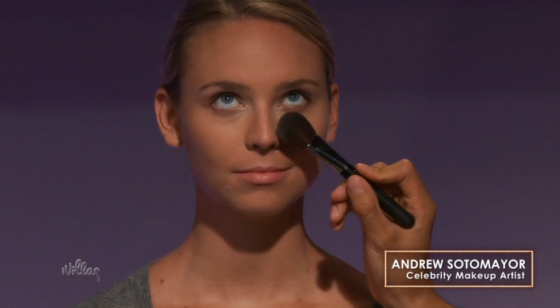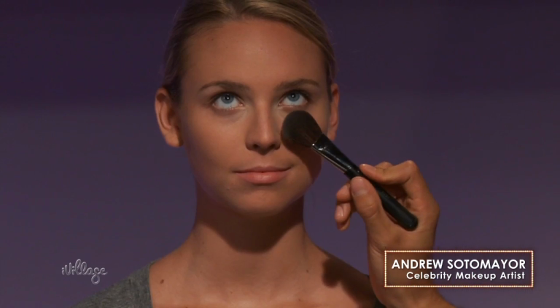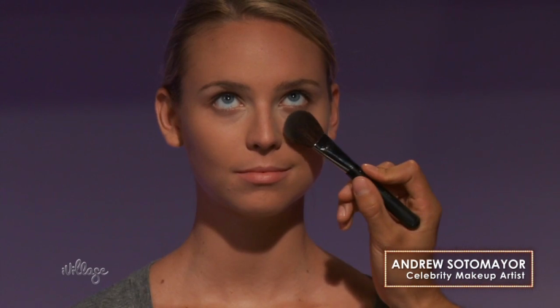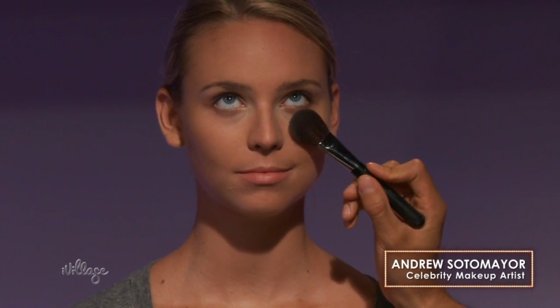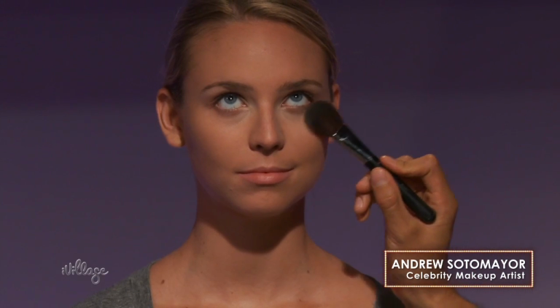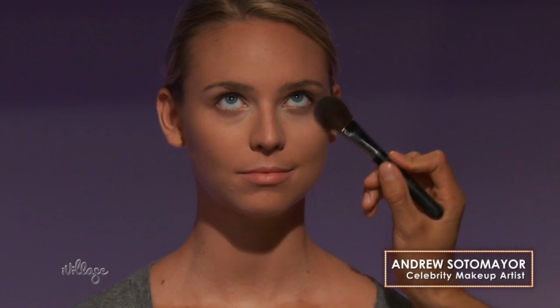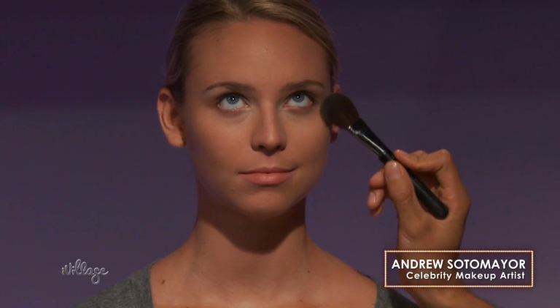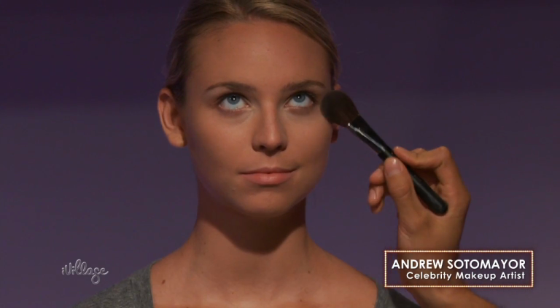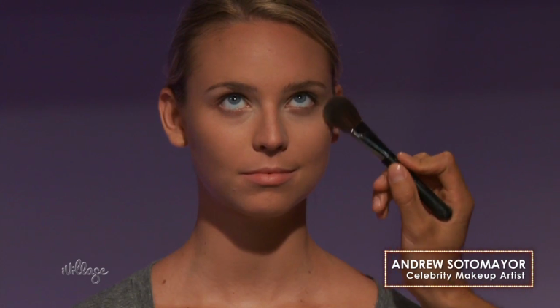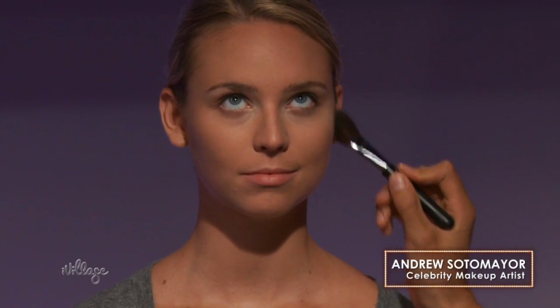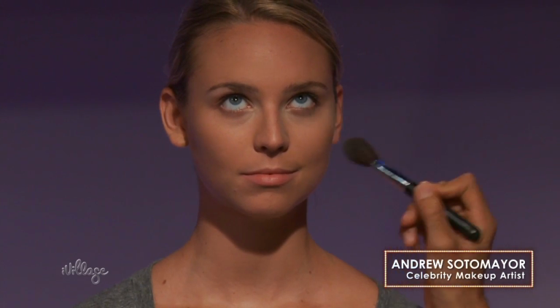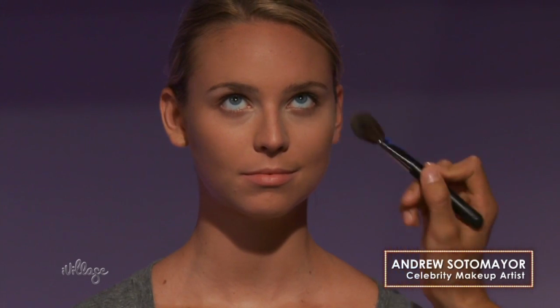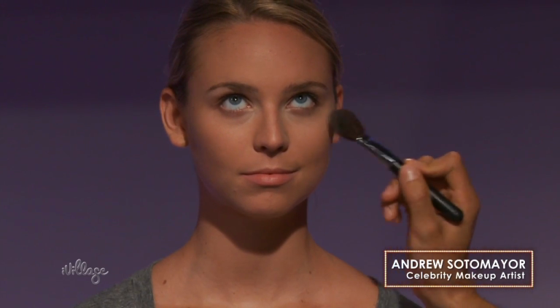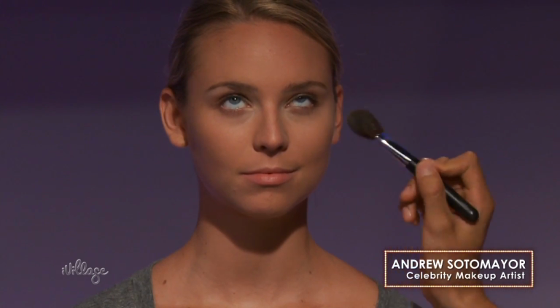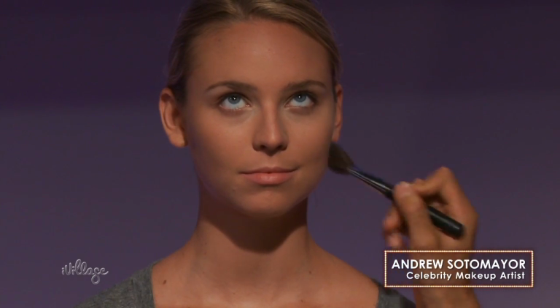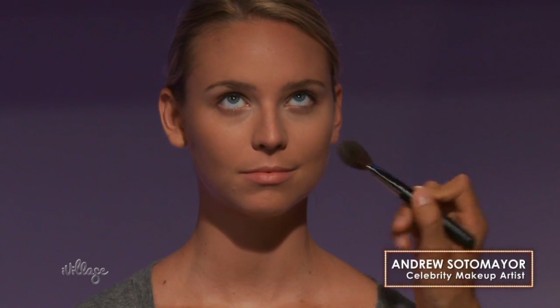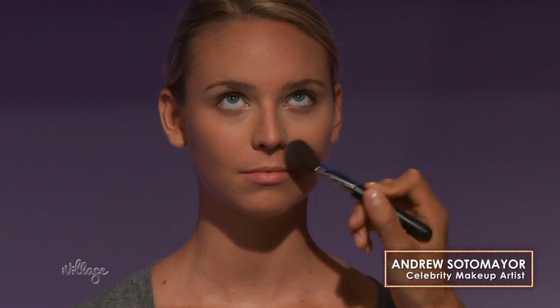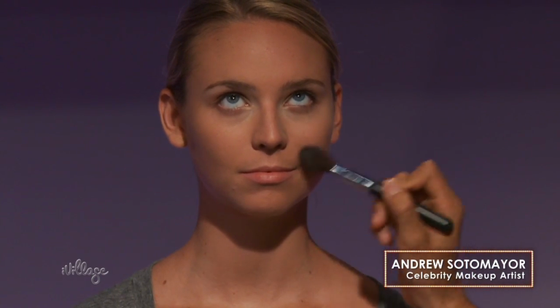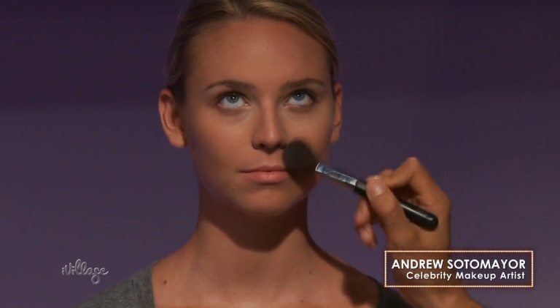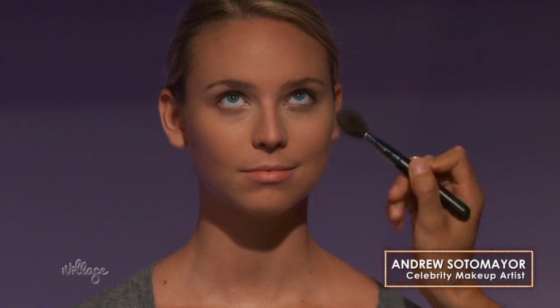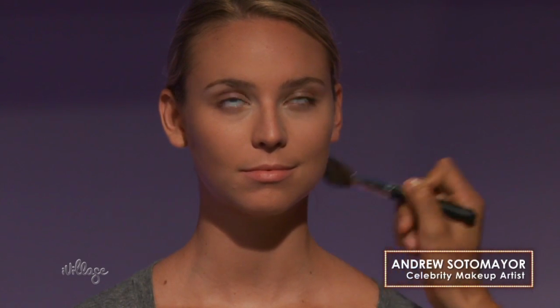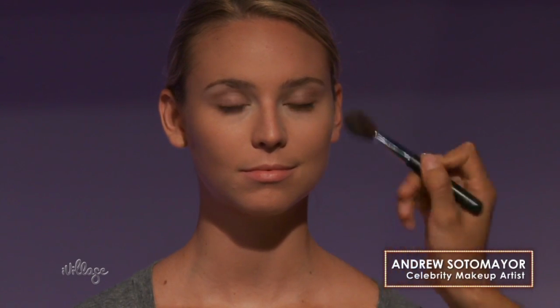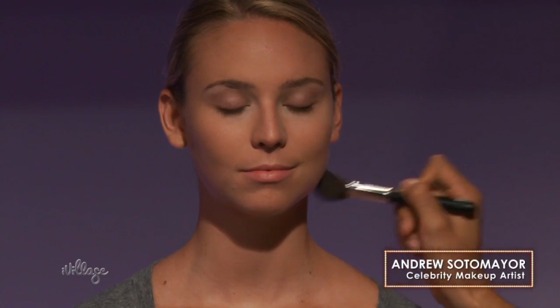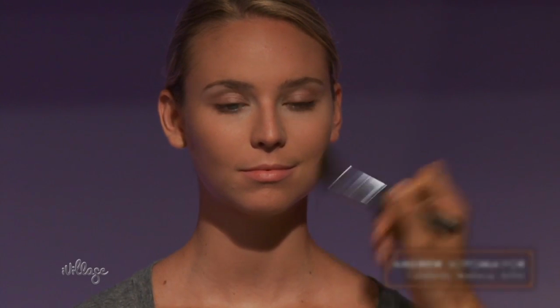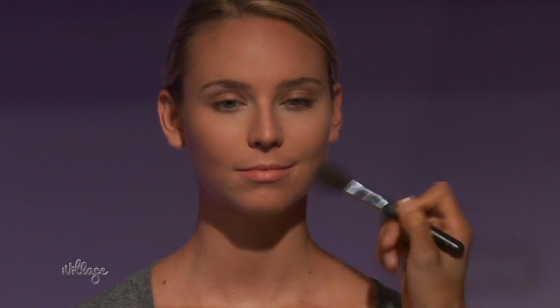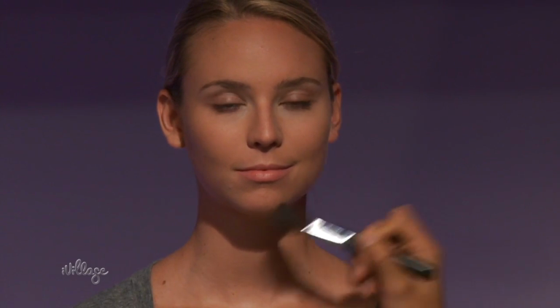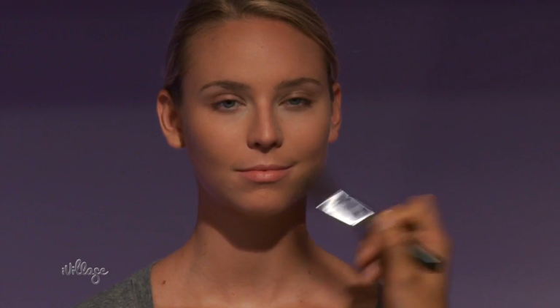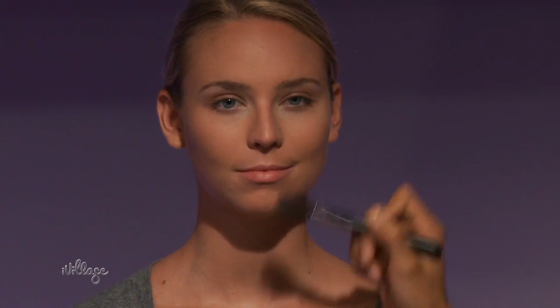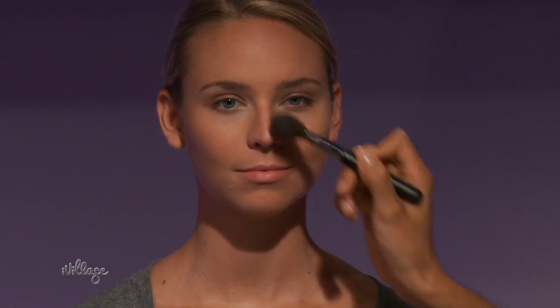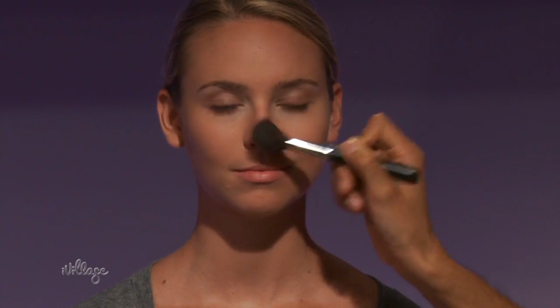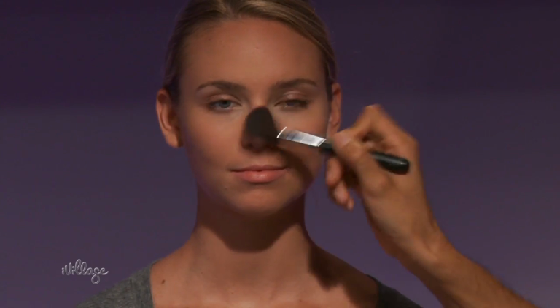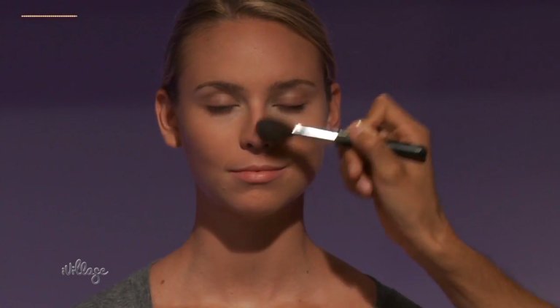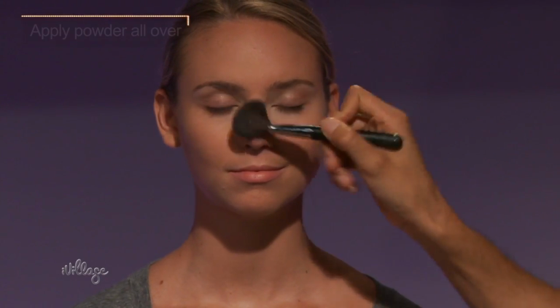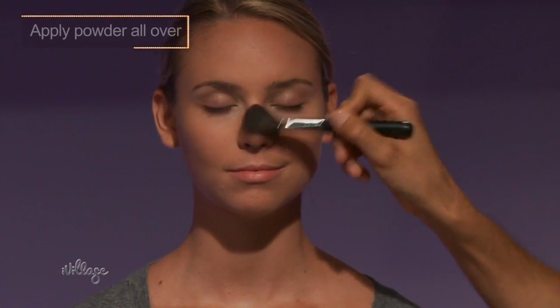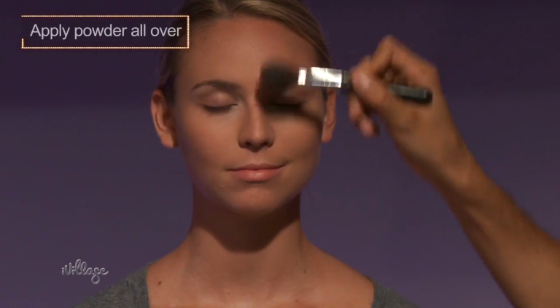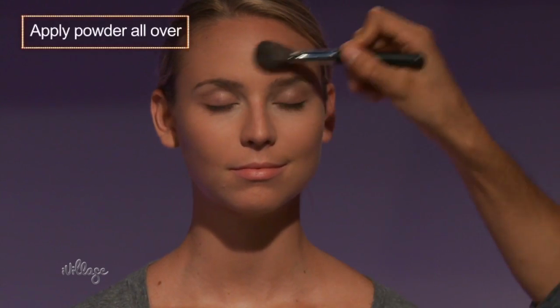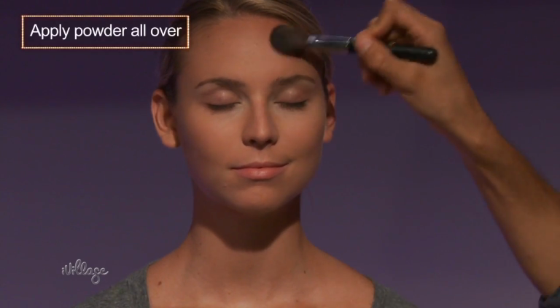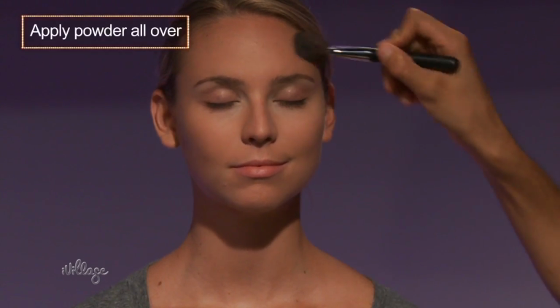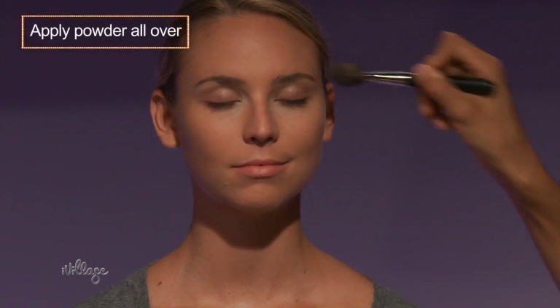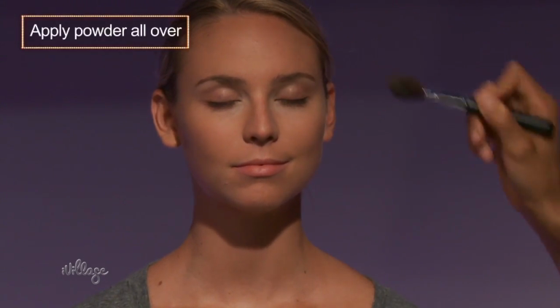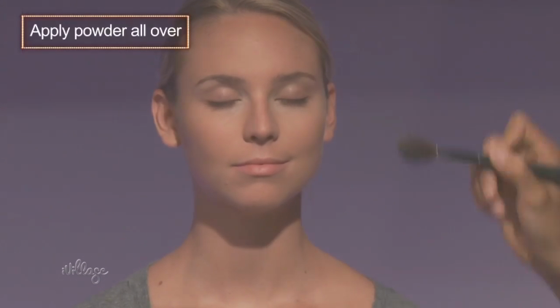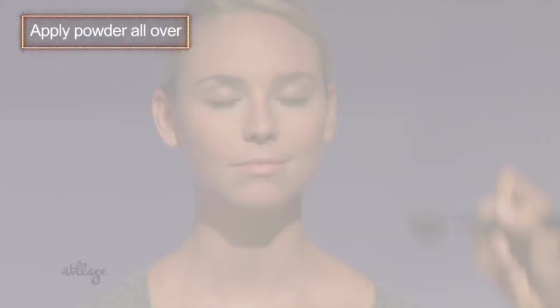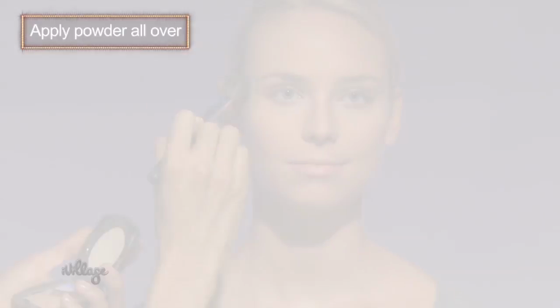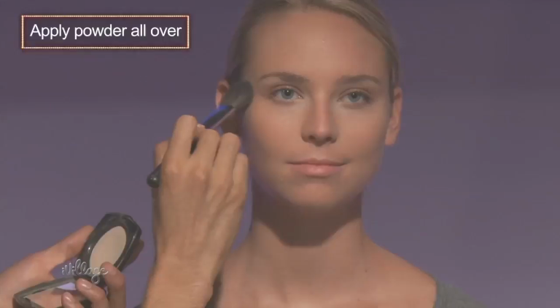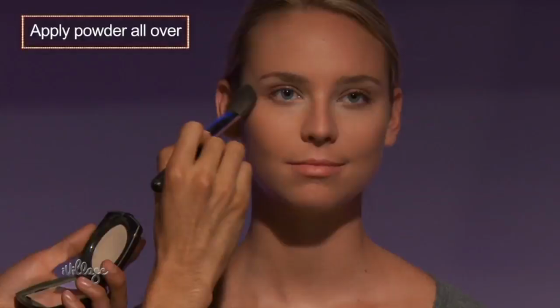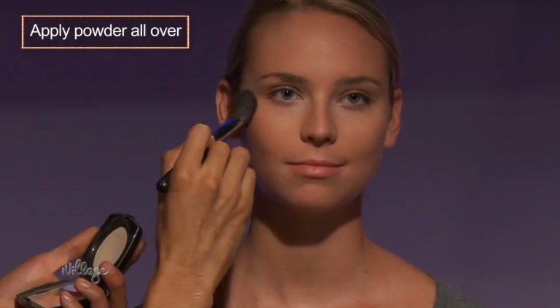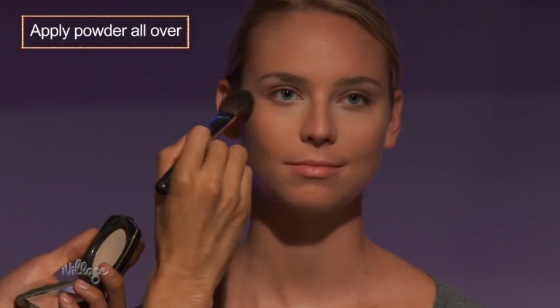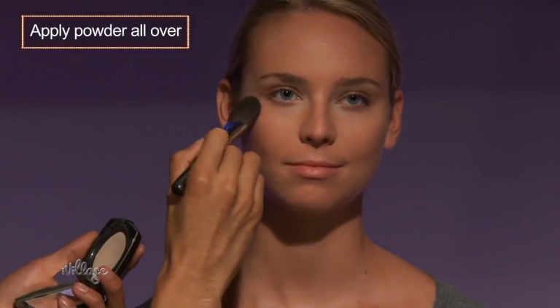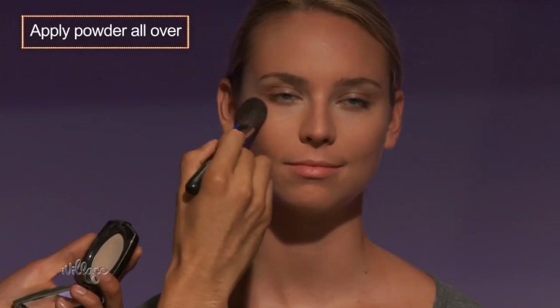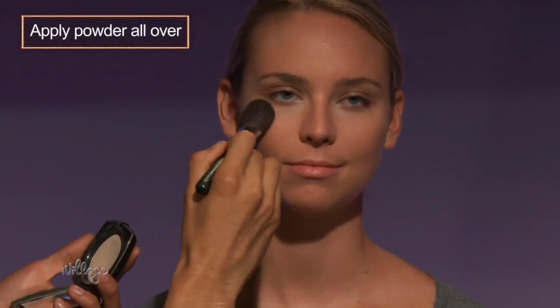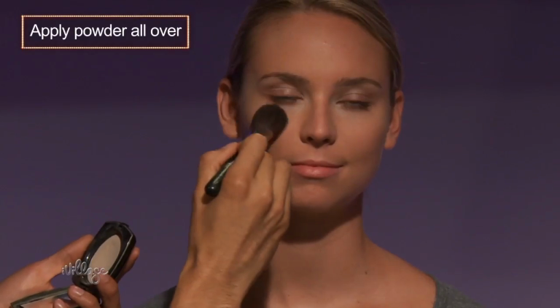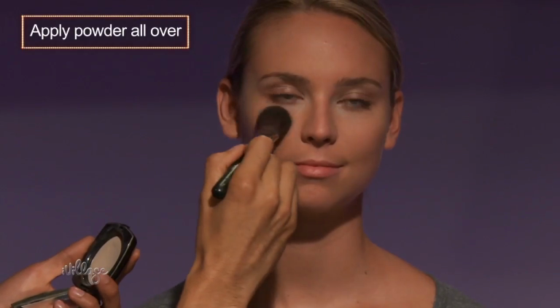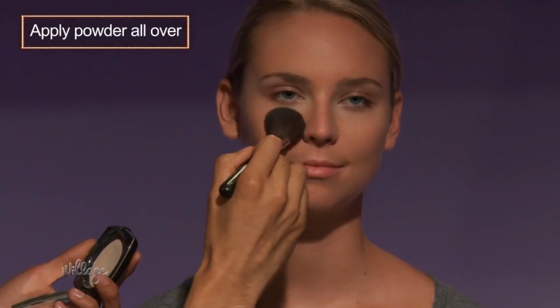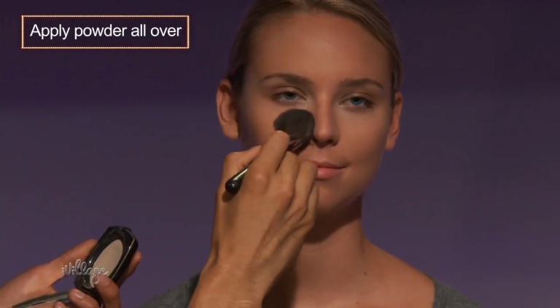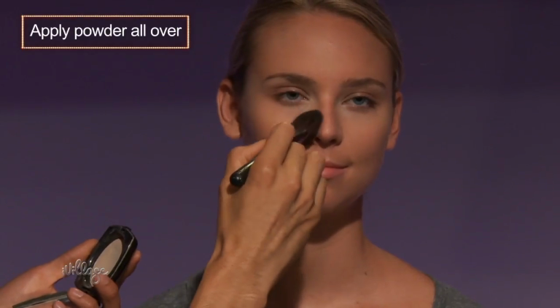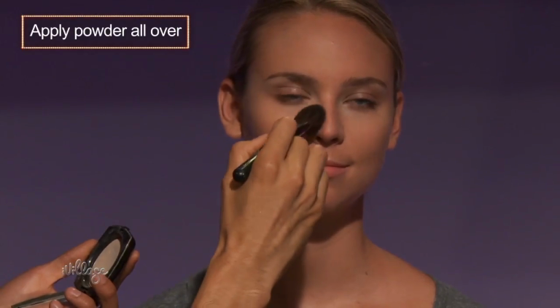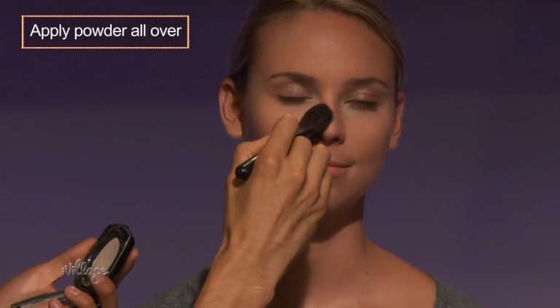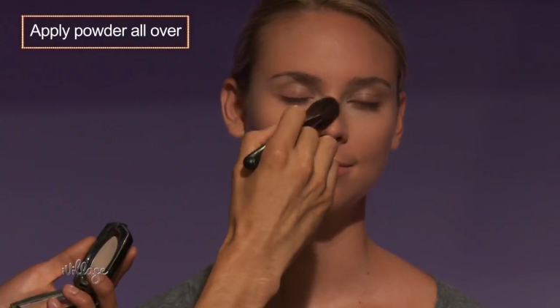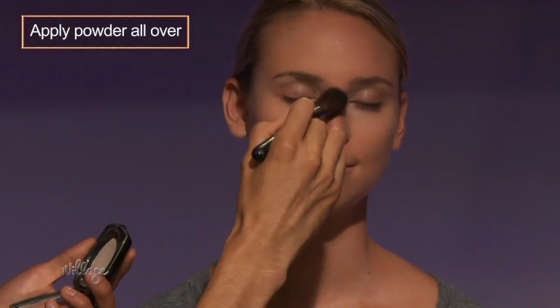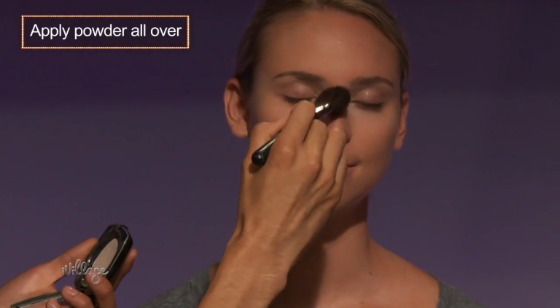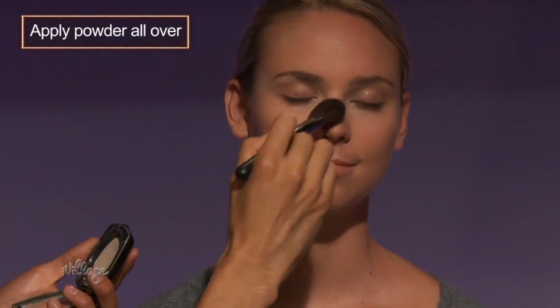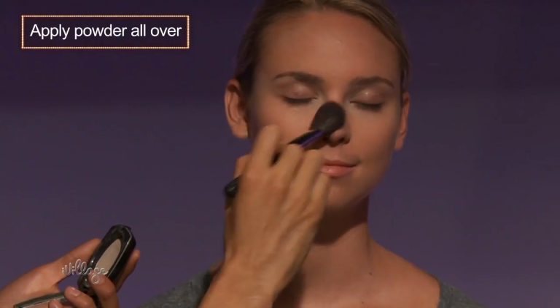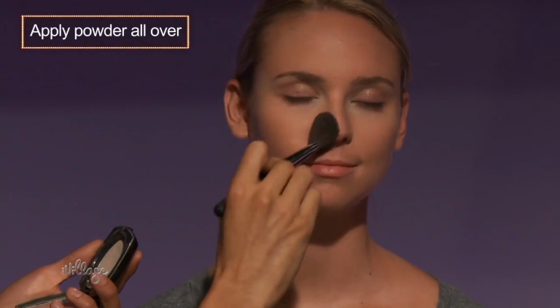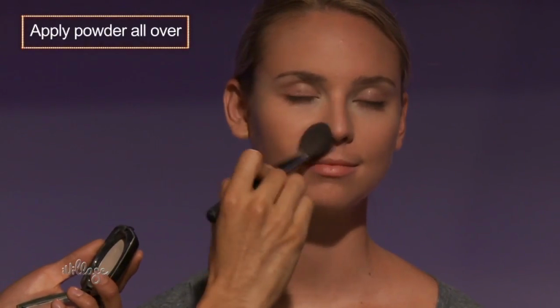Step 1: take some powder and blend it under the eyes and all over the face.